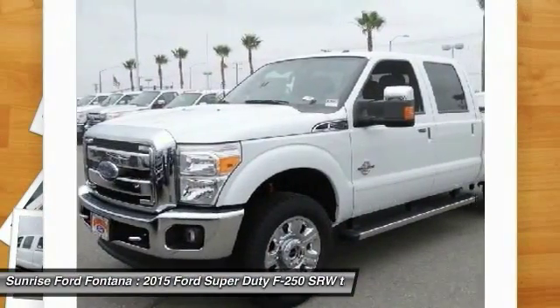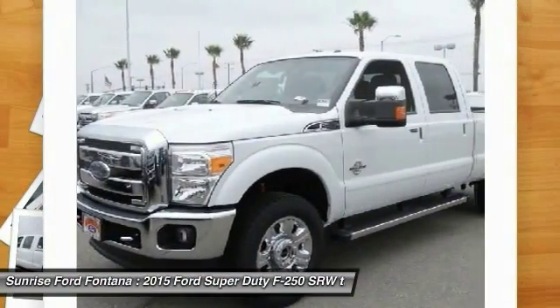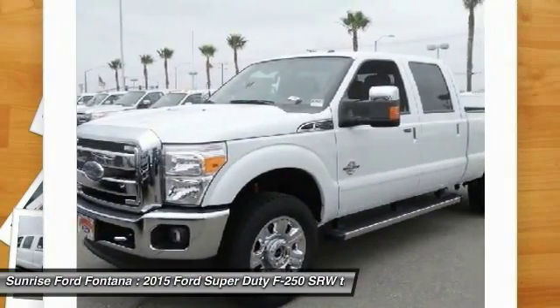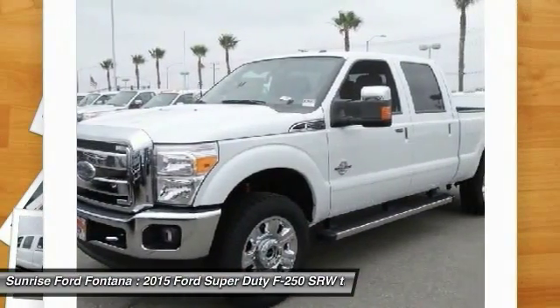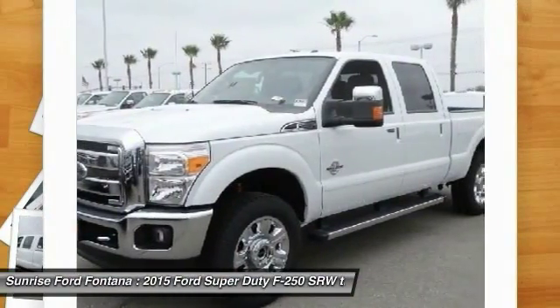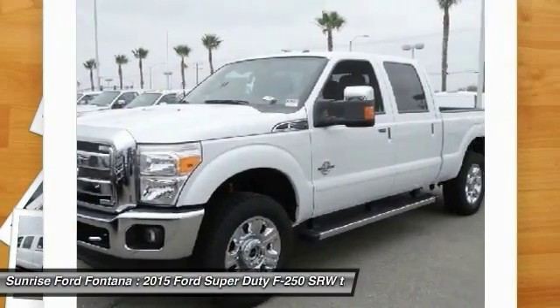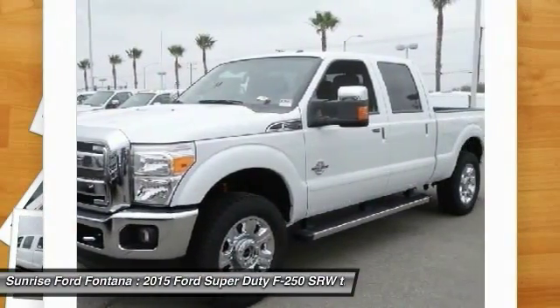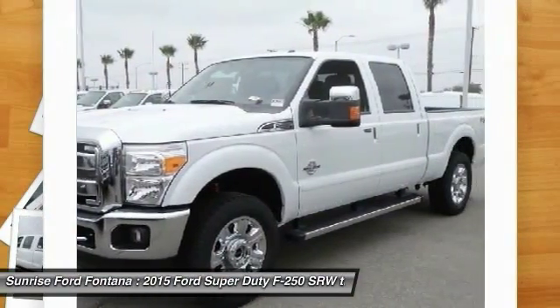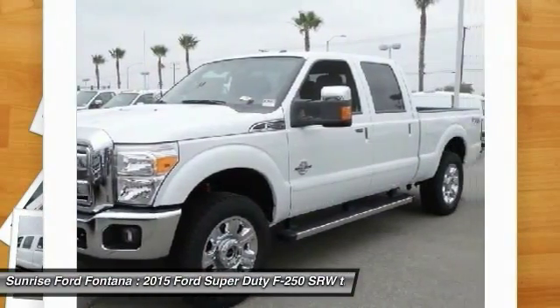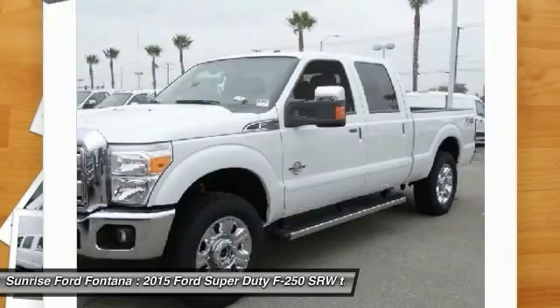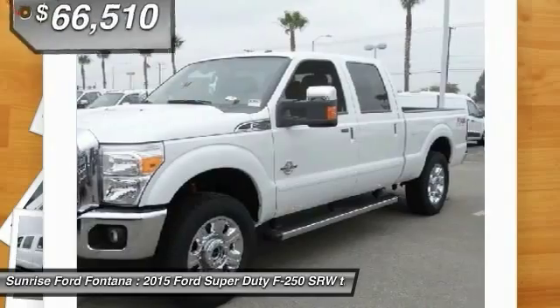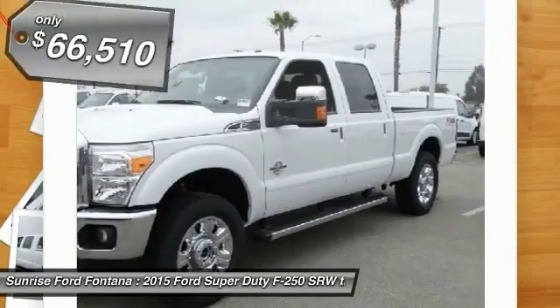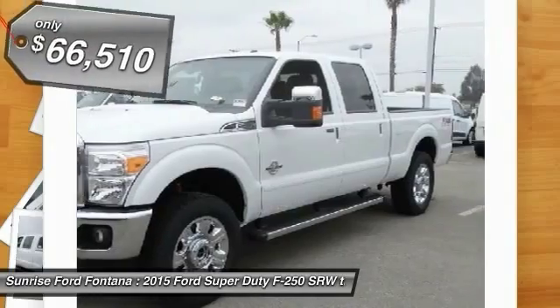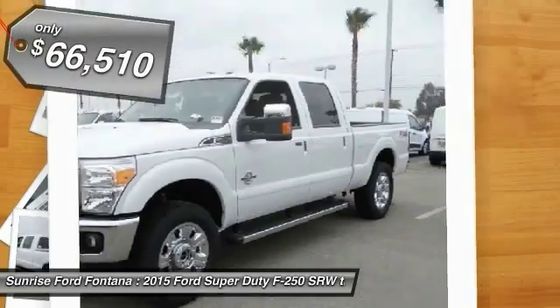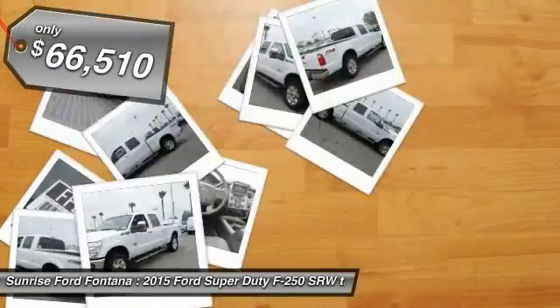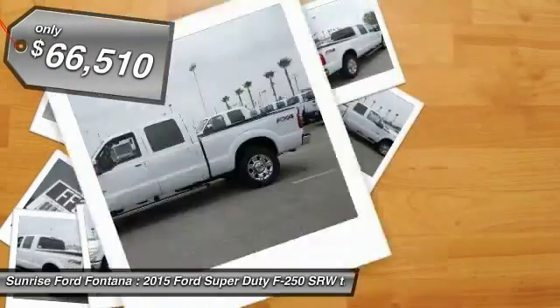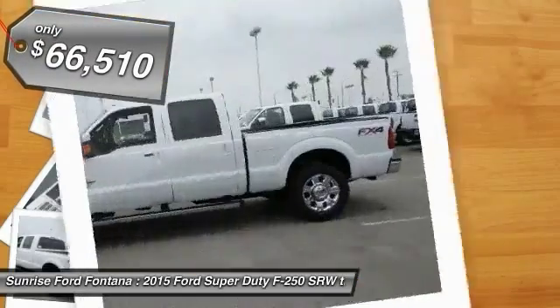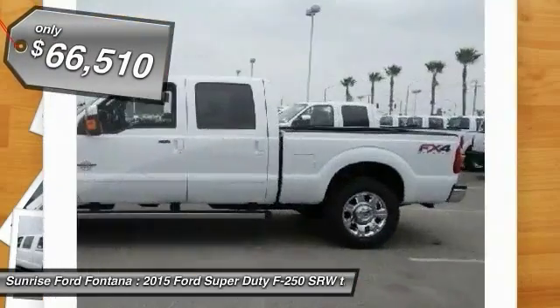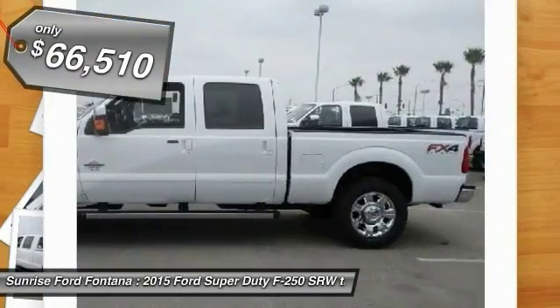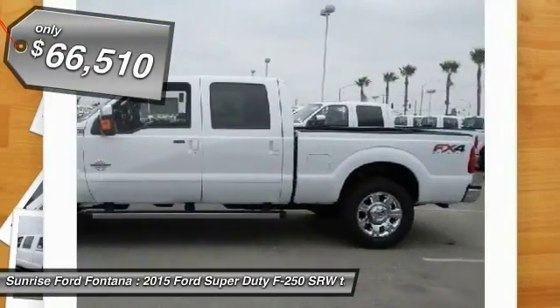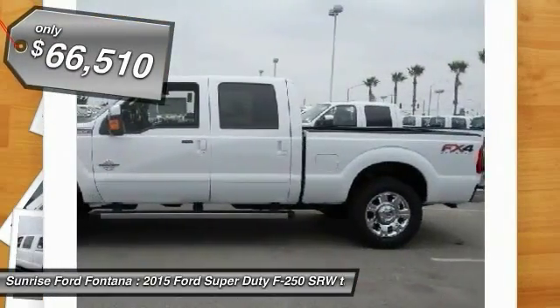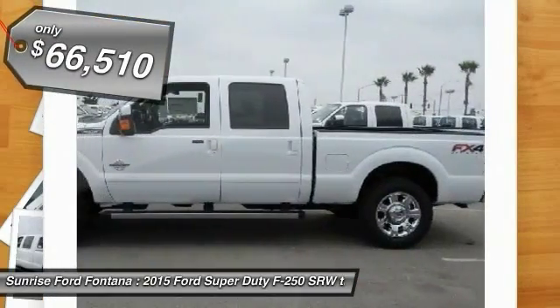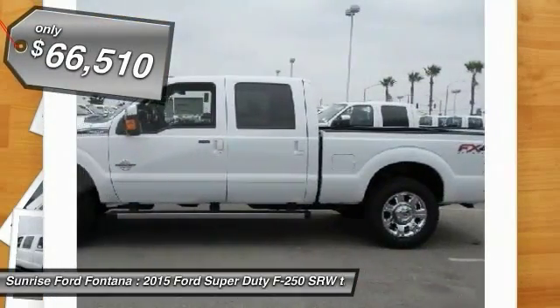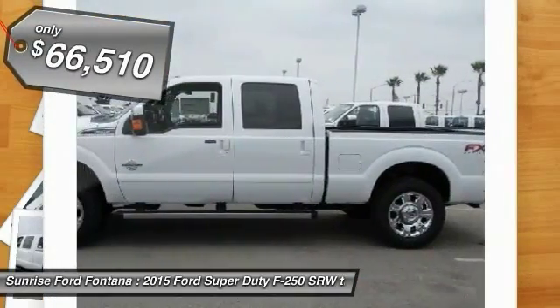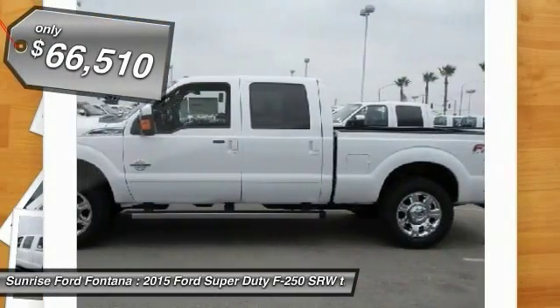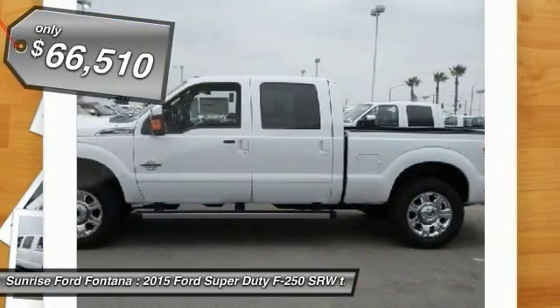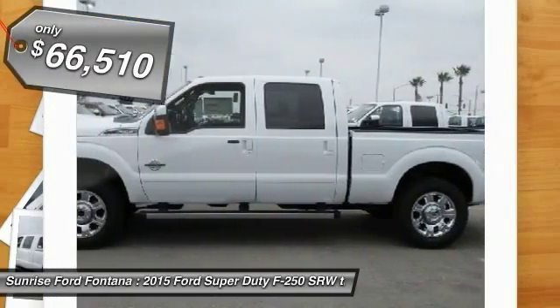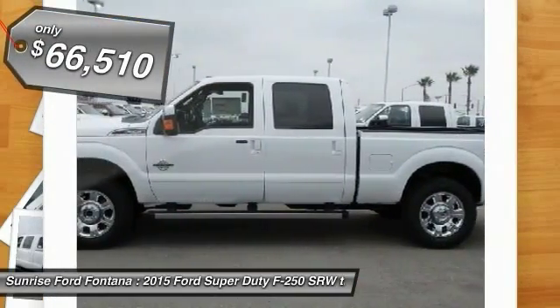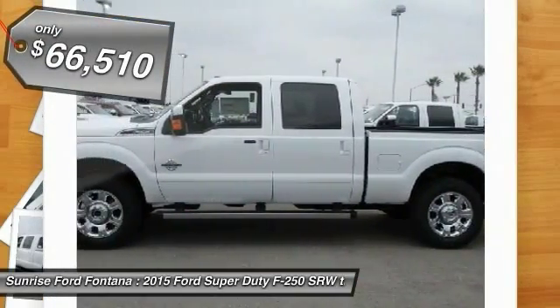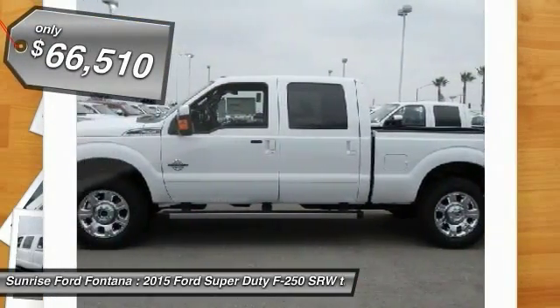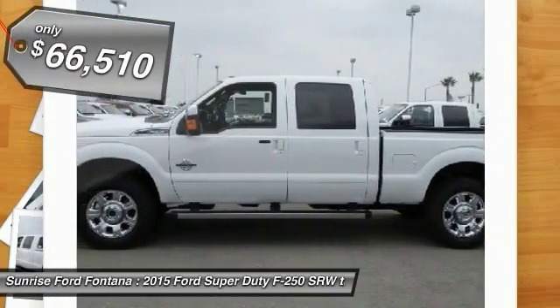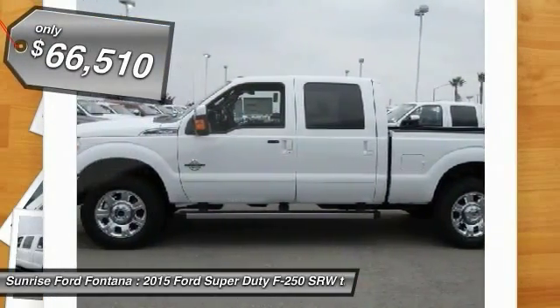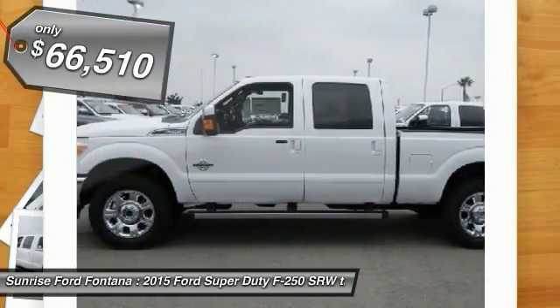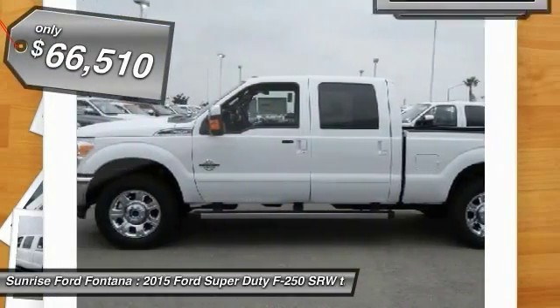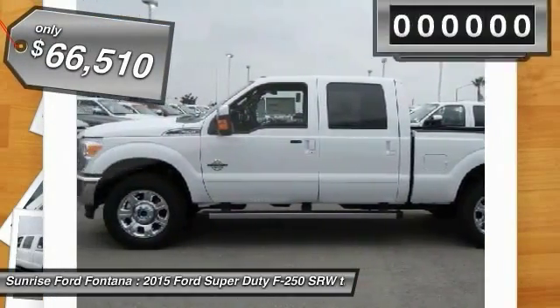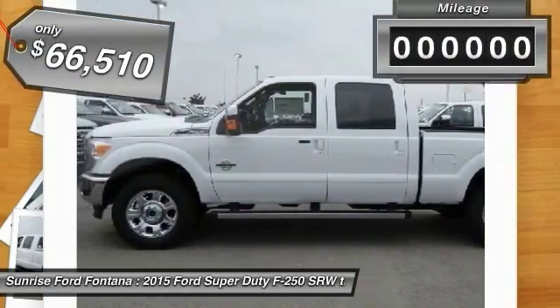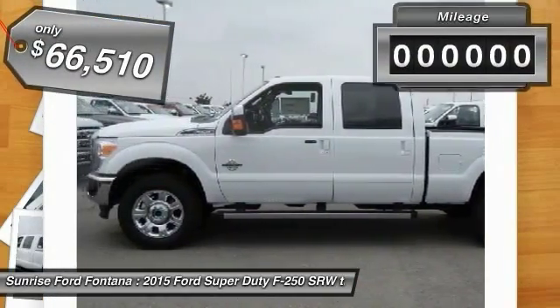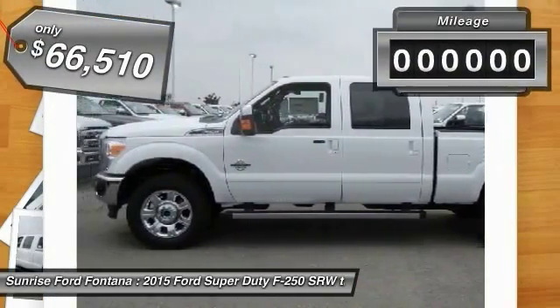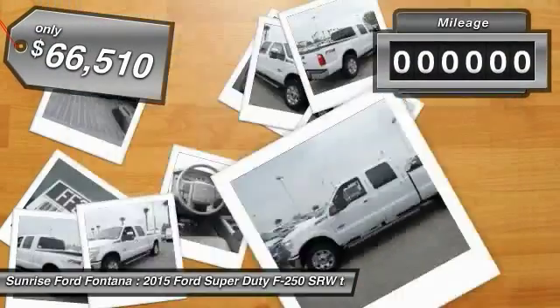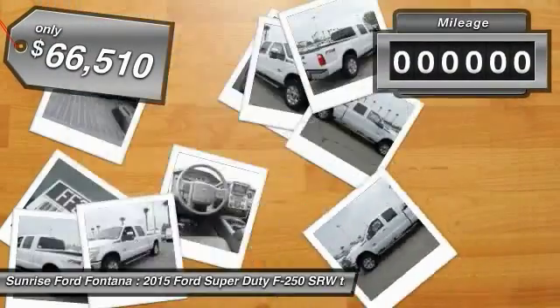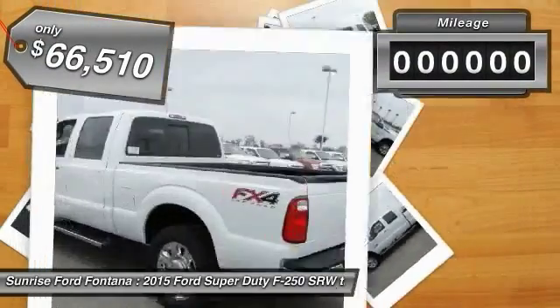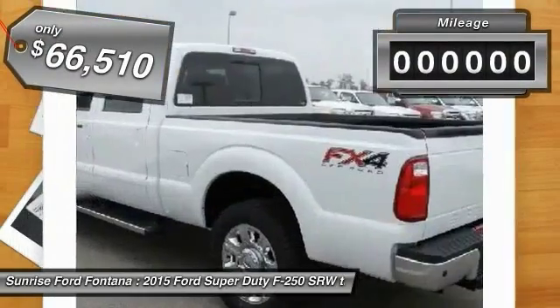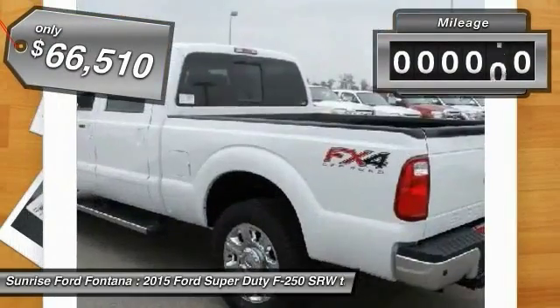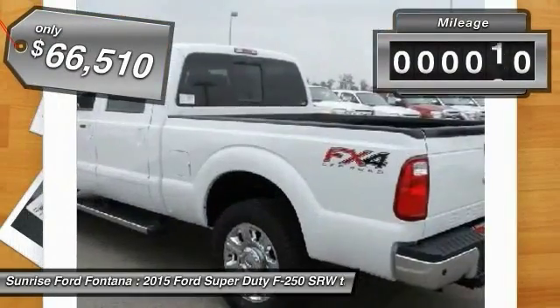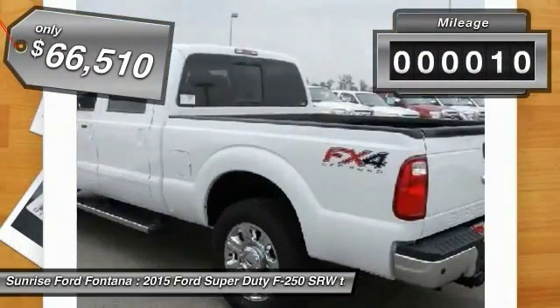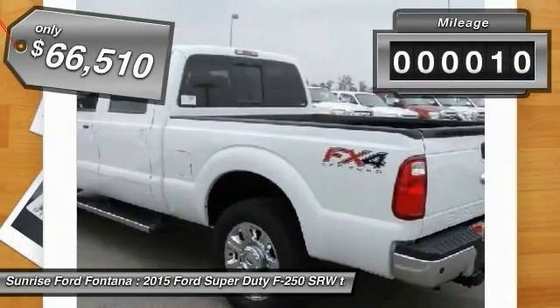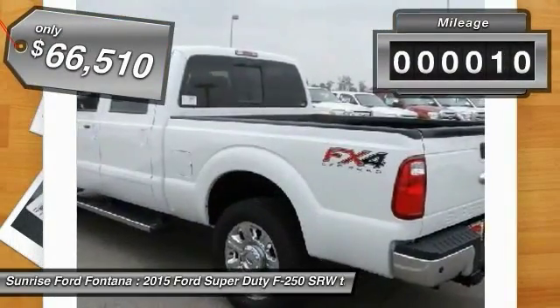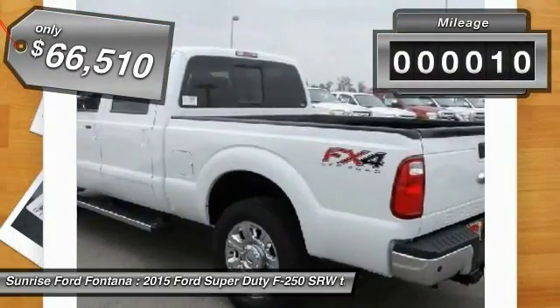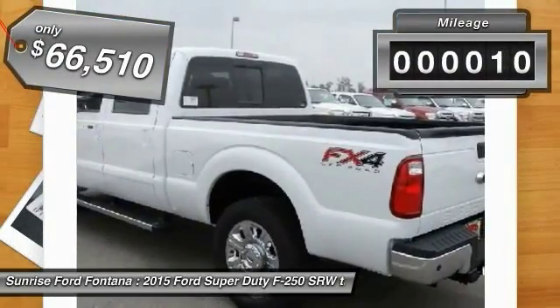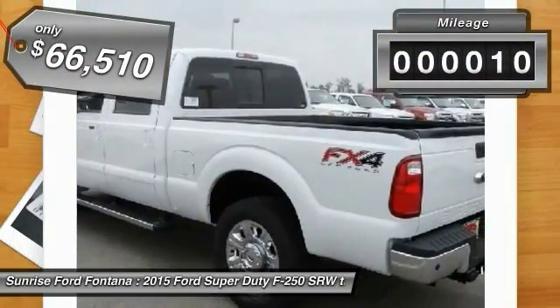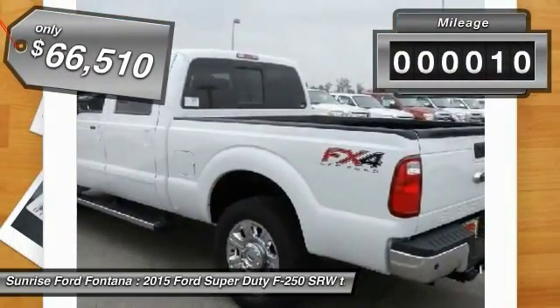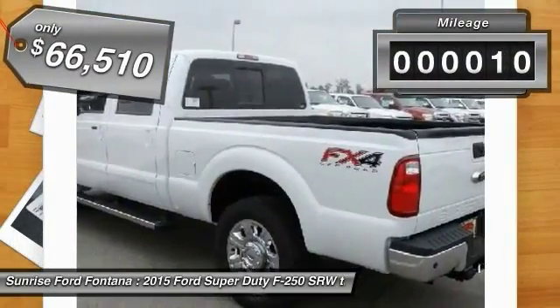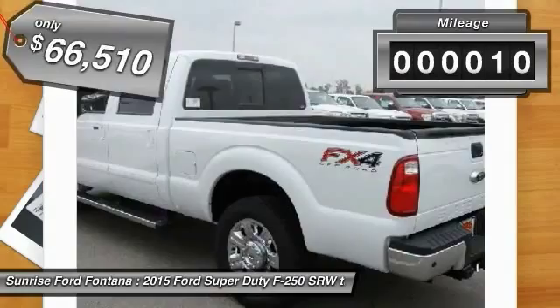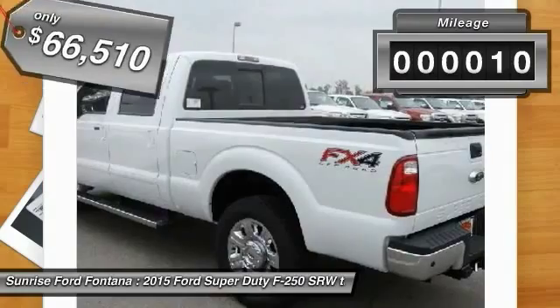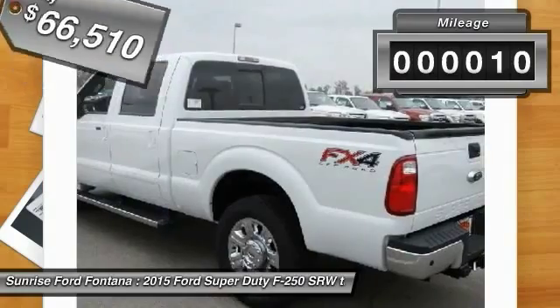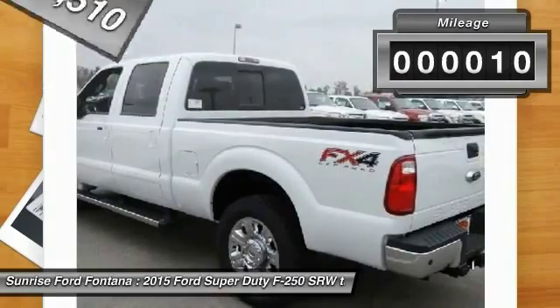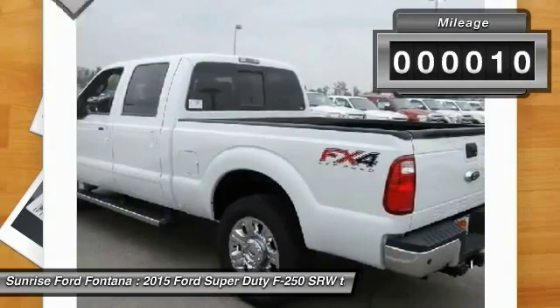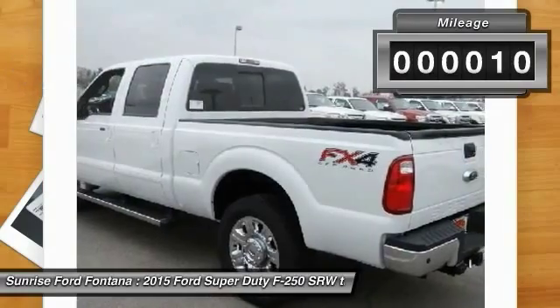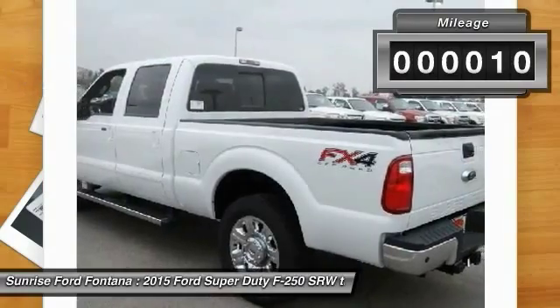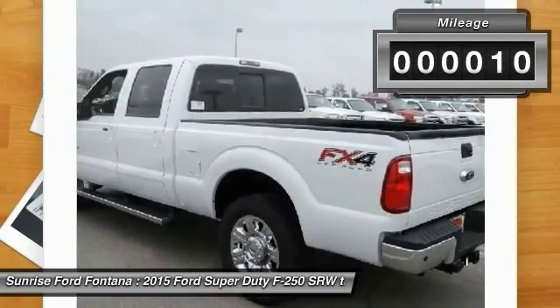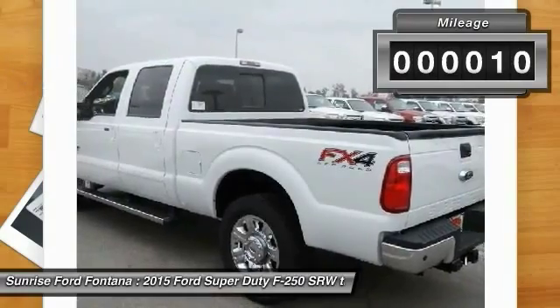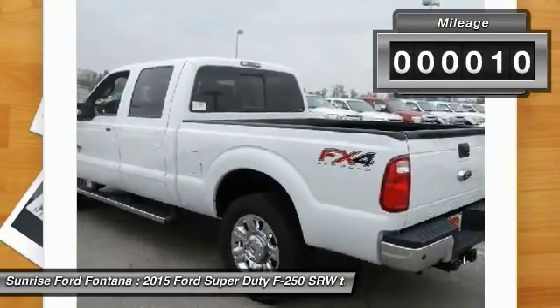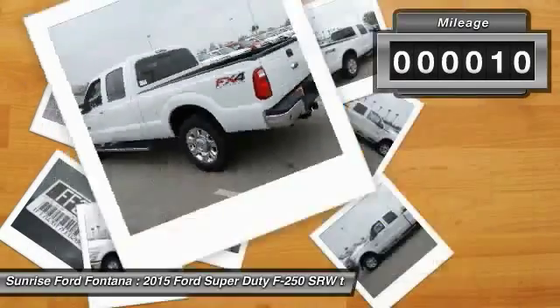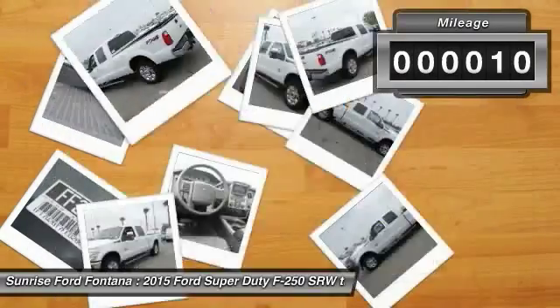Ford F-250 Super Duty, and is priced below $70,000. This vehicle has less than 100 miles.